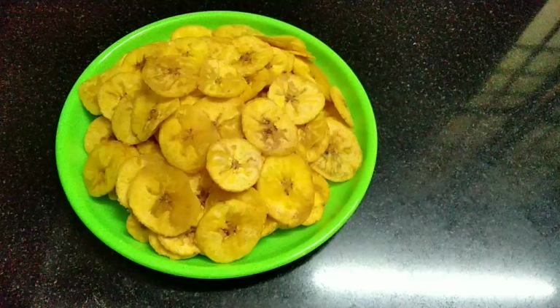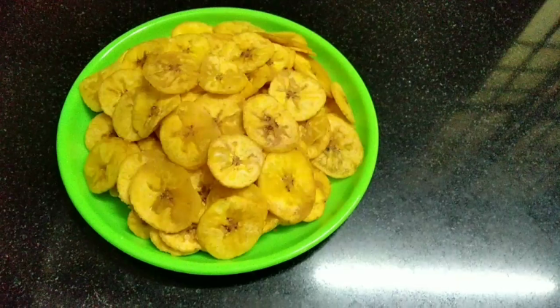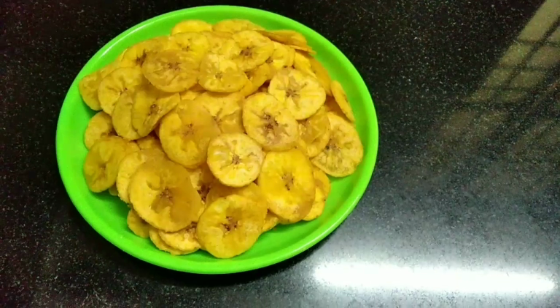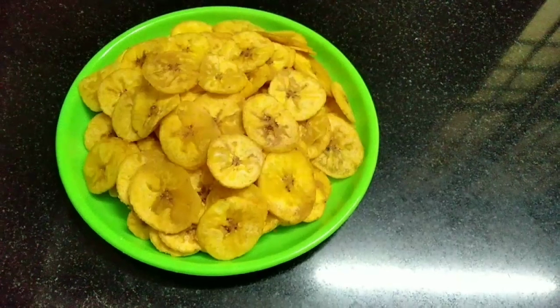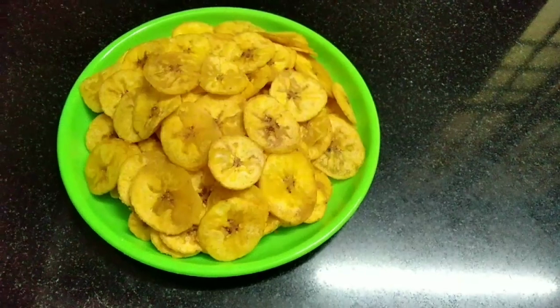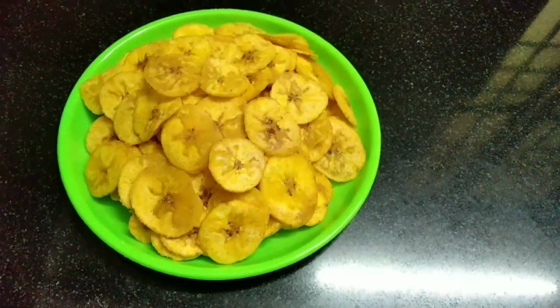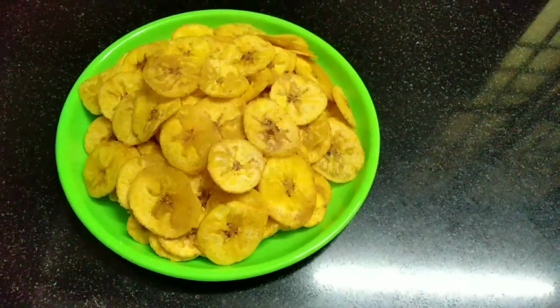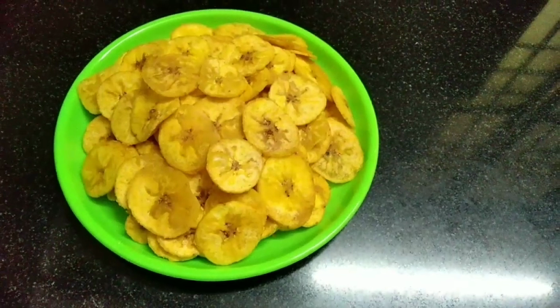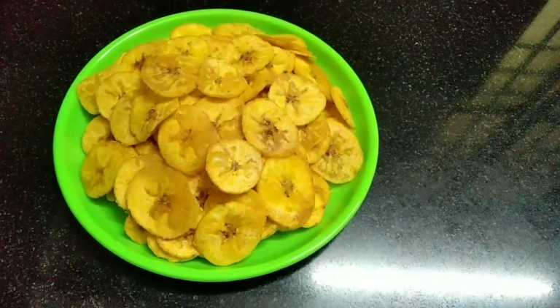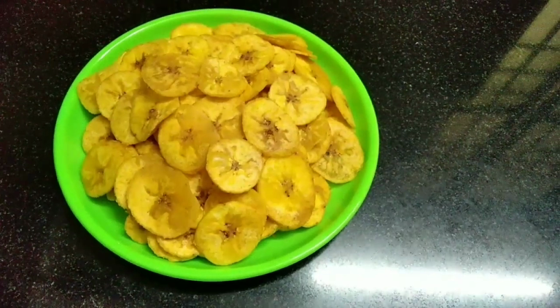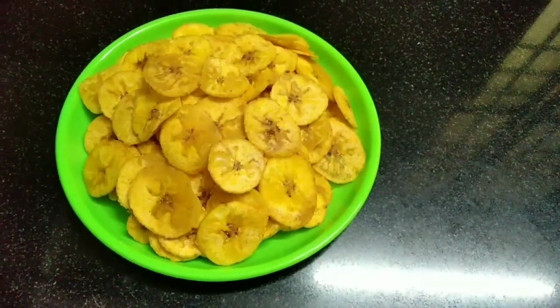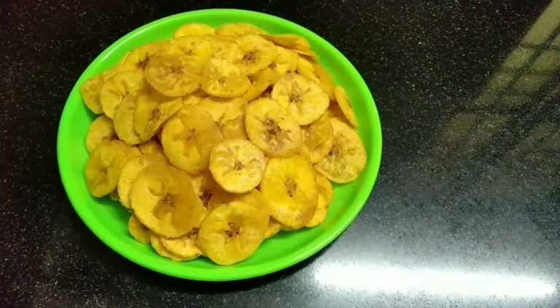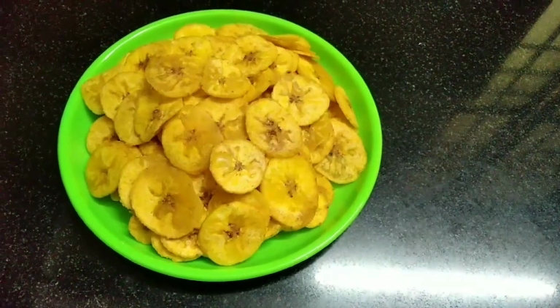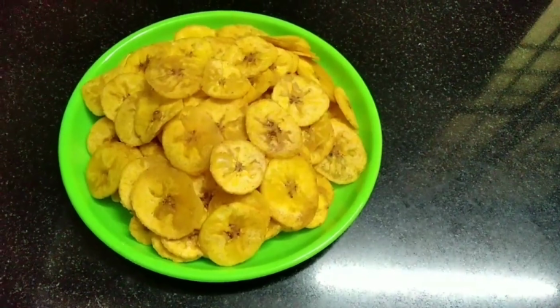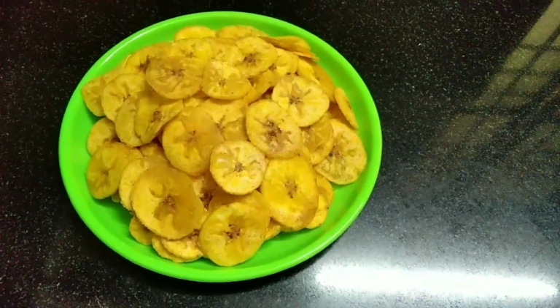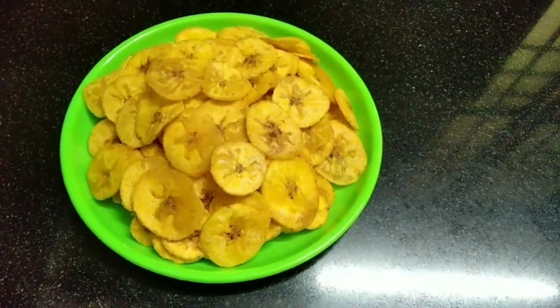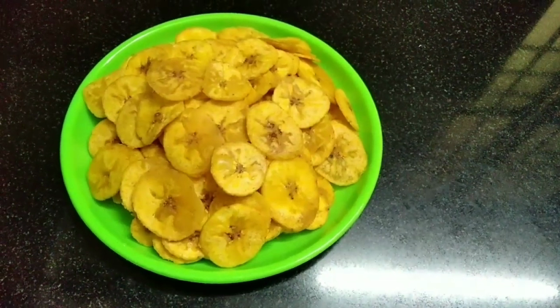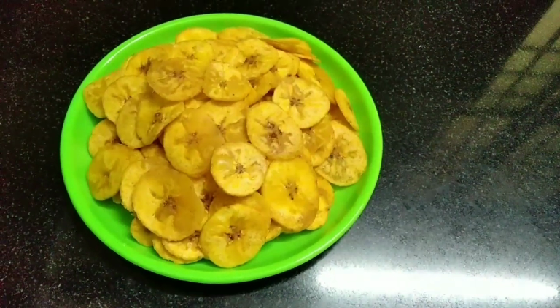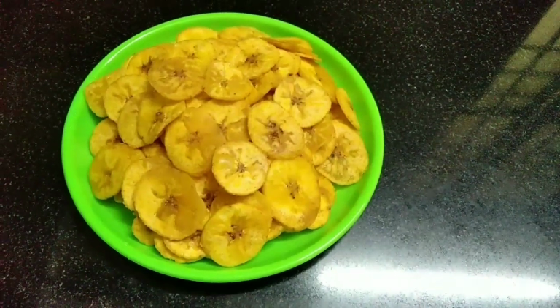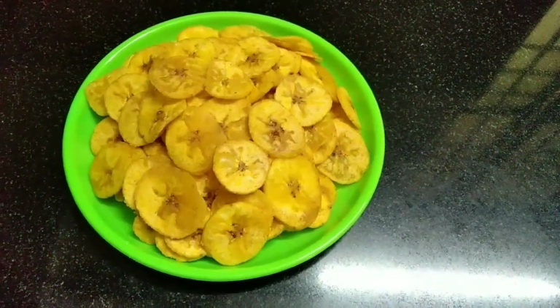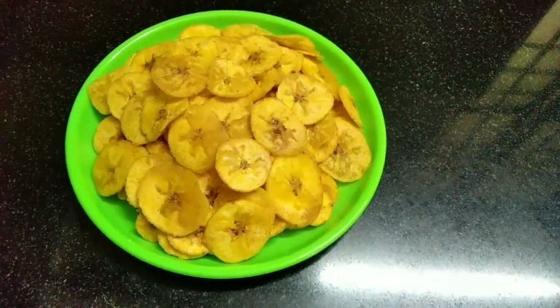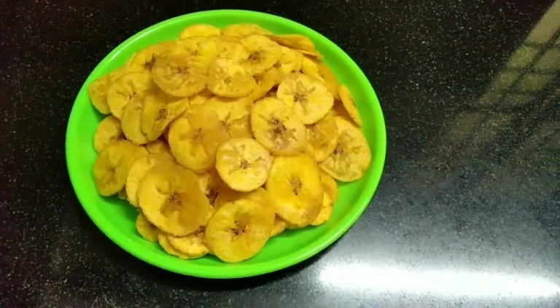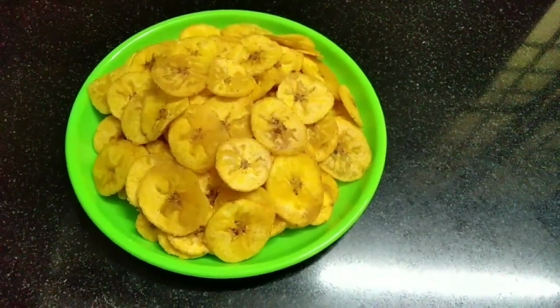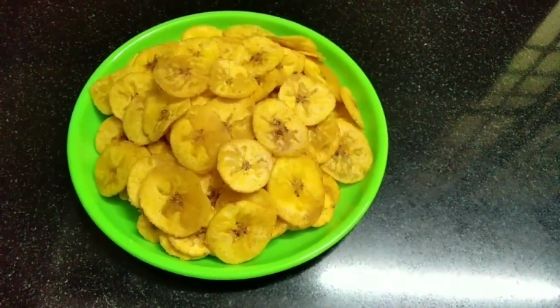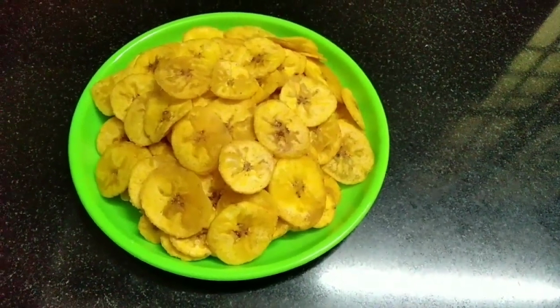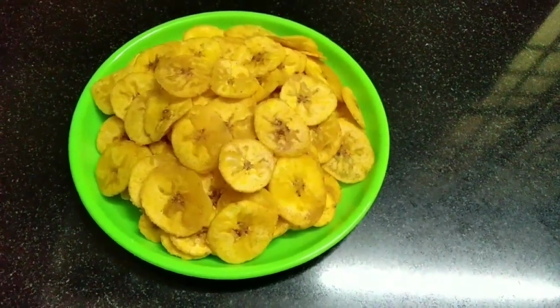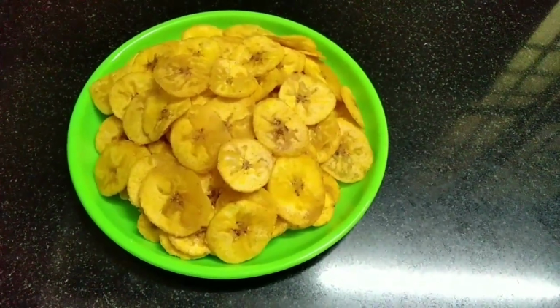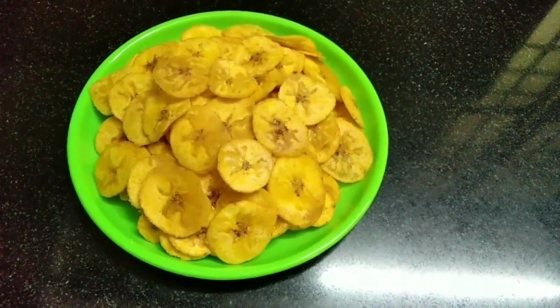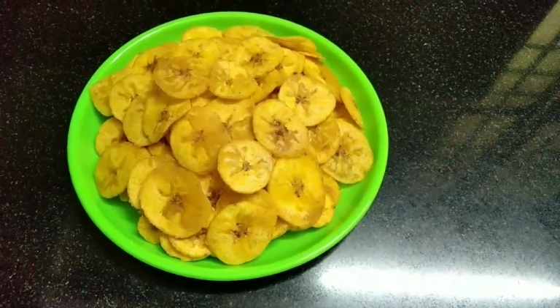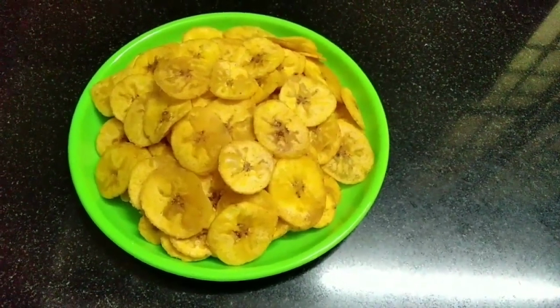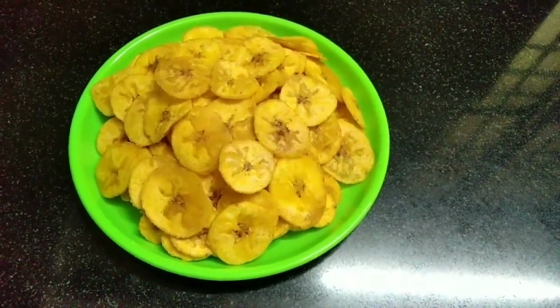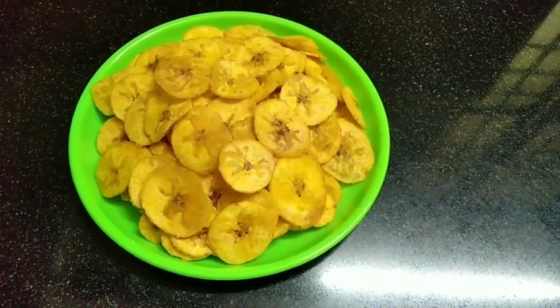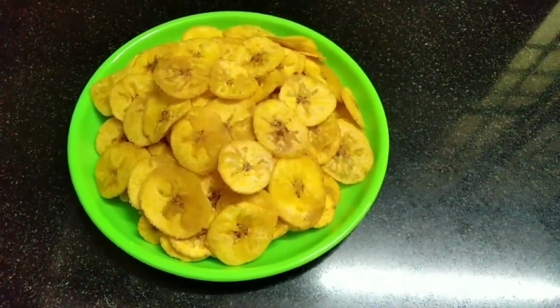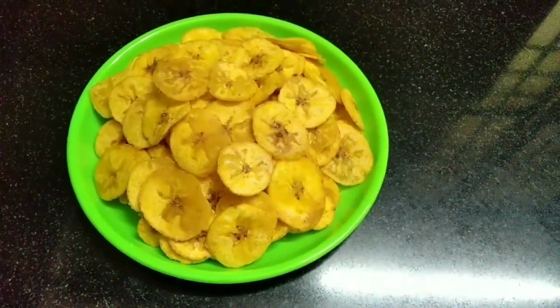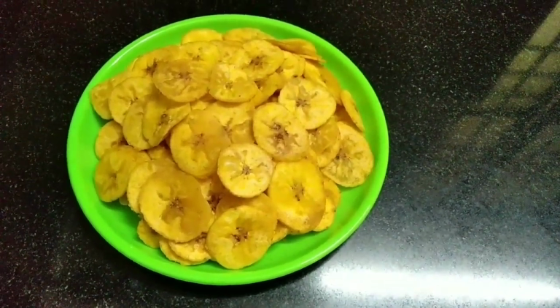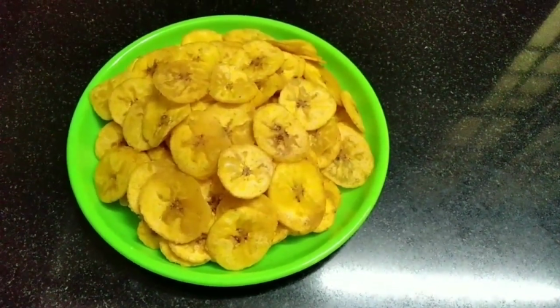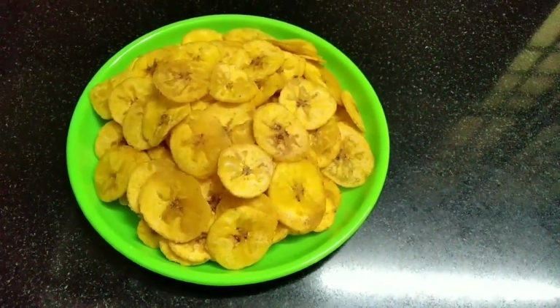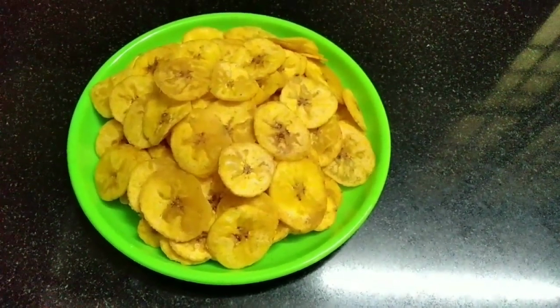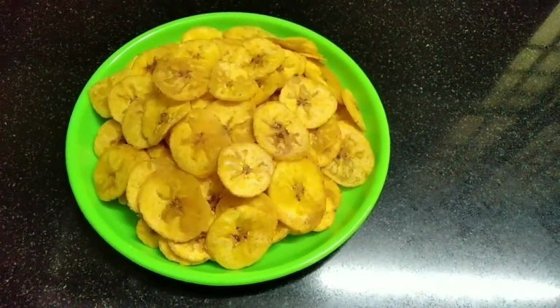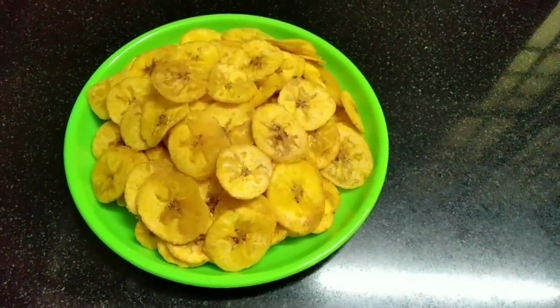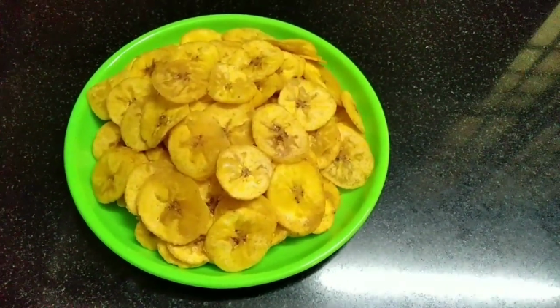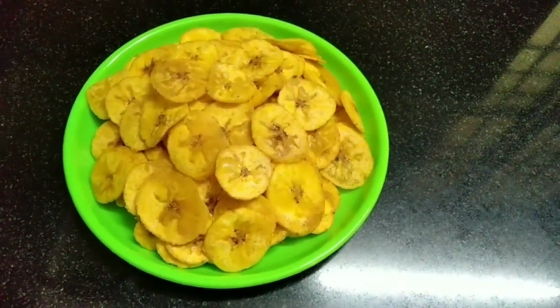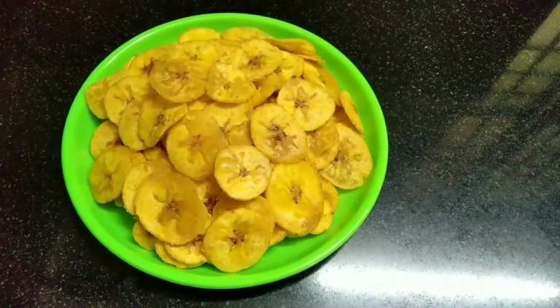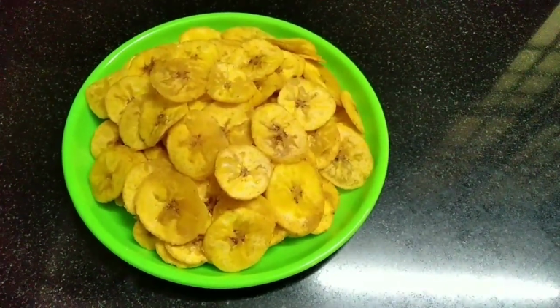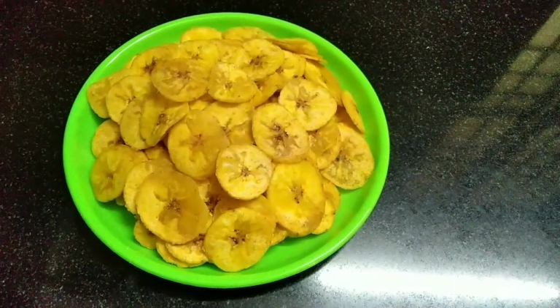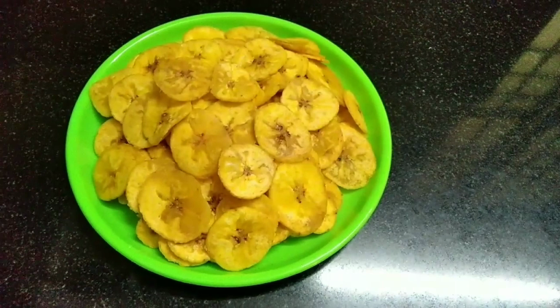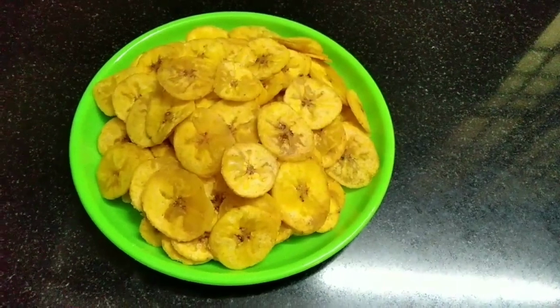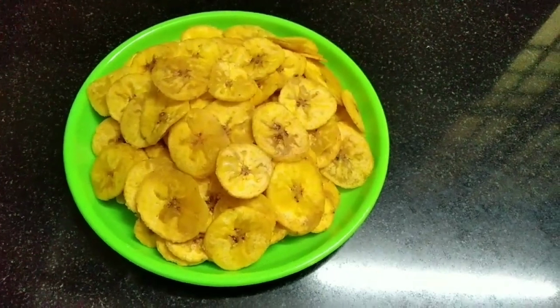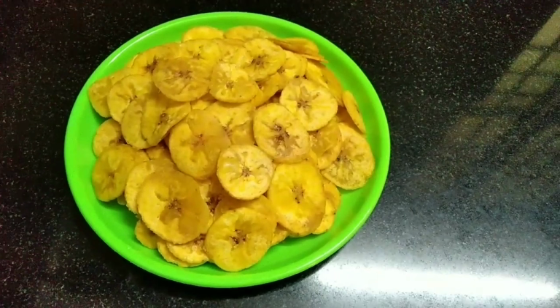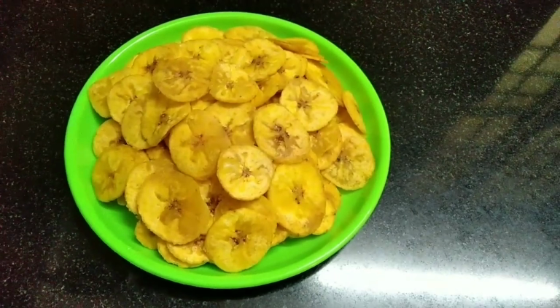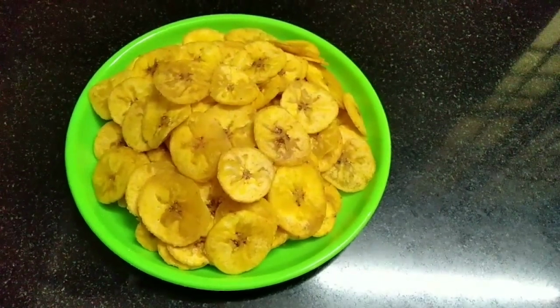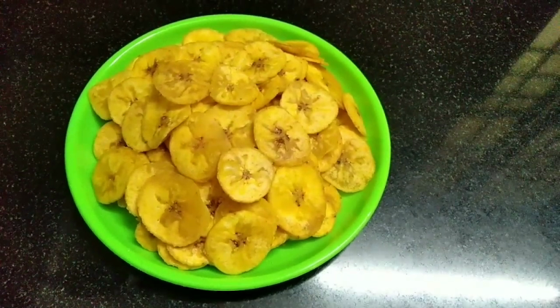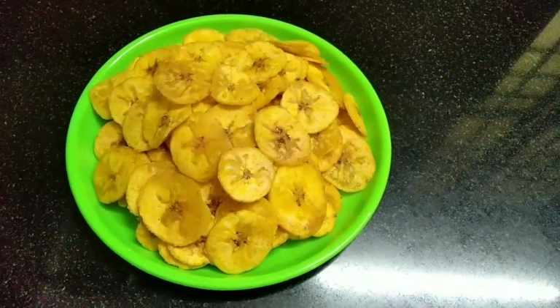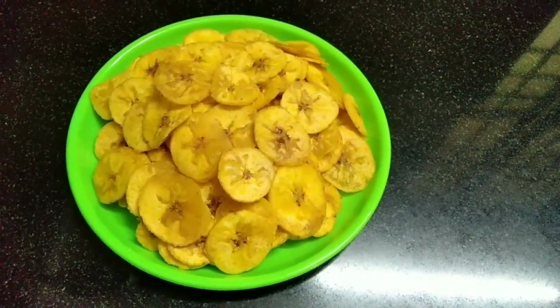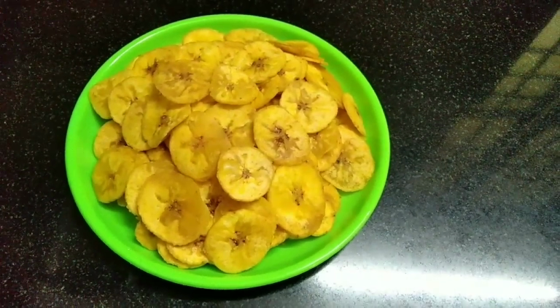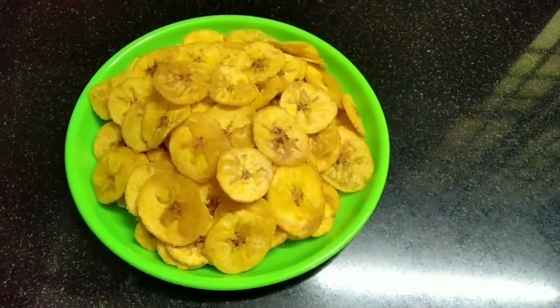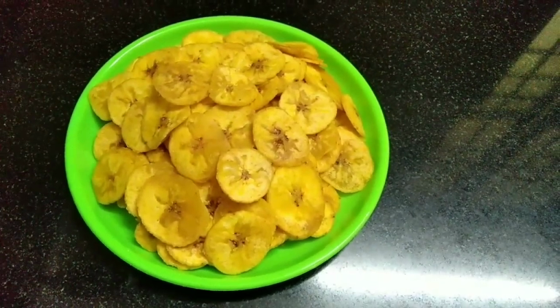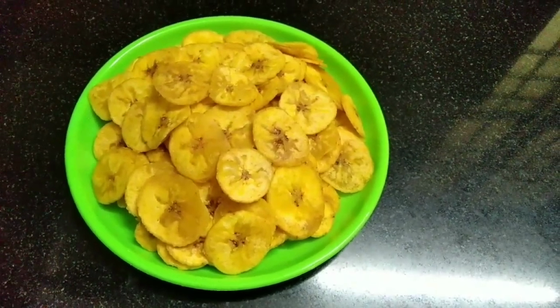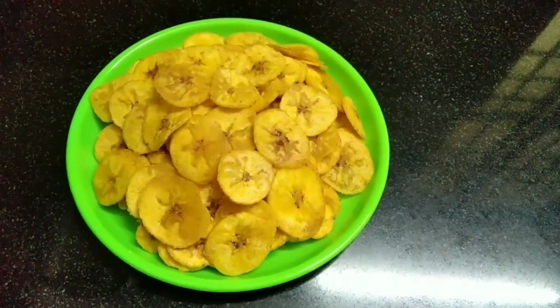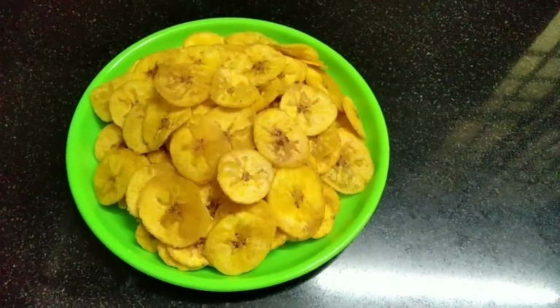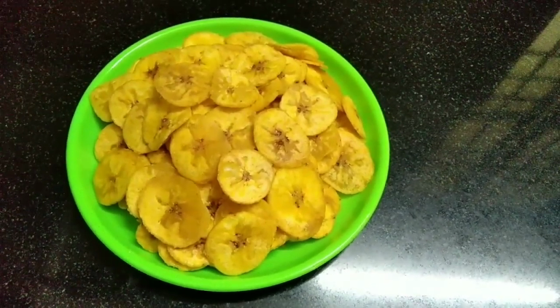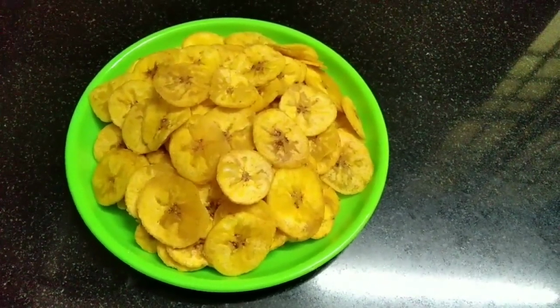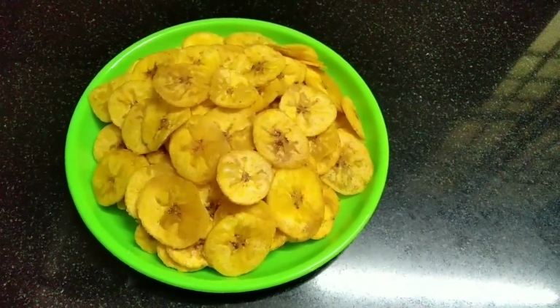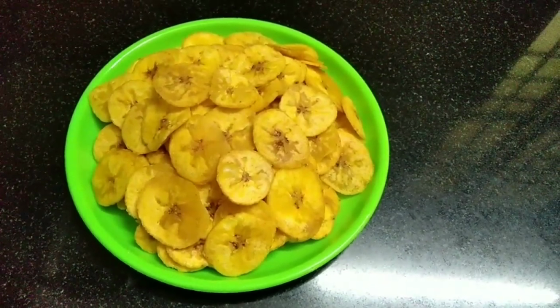Hi friends! Welcome to my channel! I'm thinking that banana chips is so good. I'll cook you a bit like this.